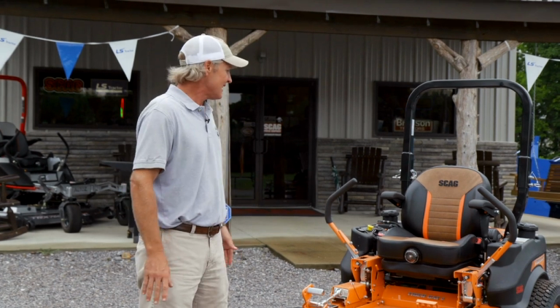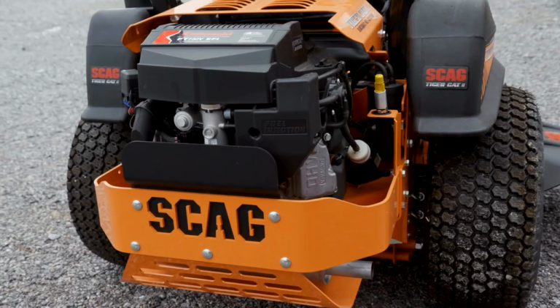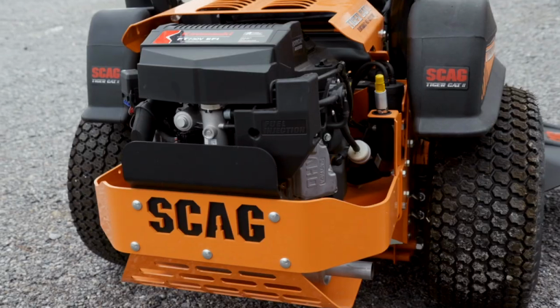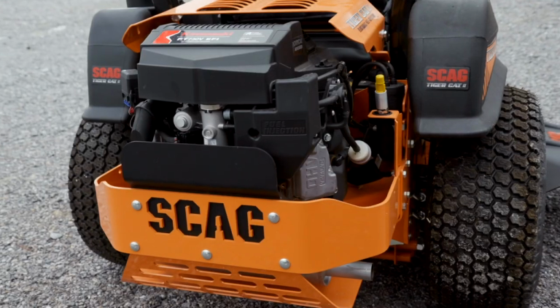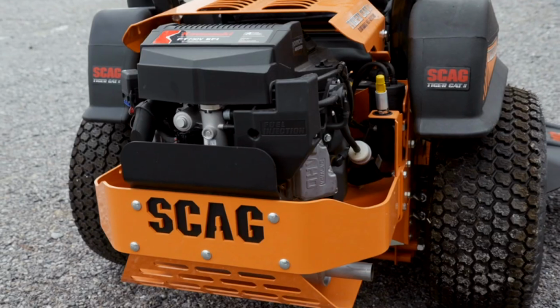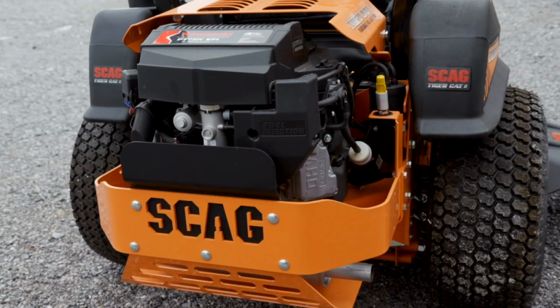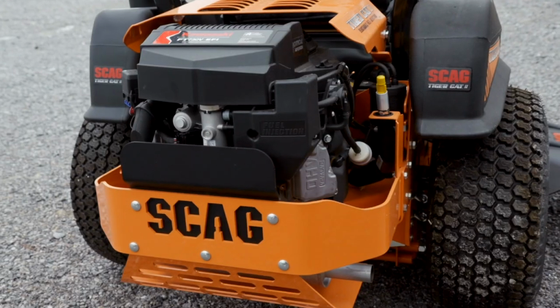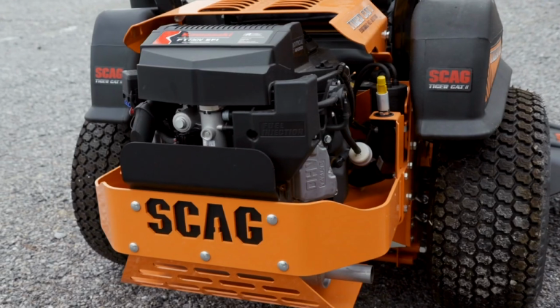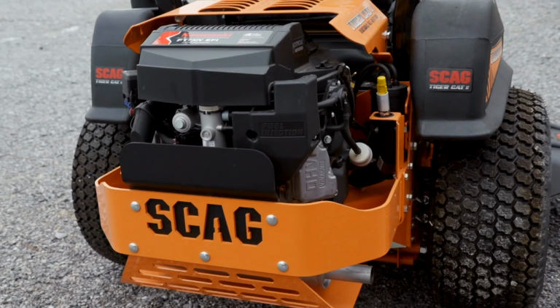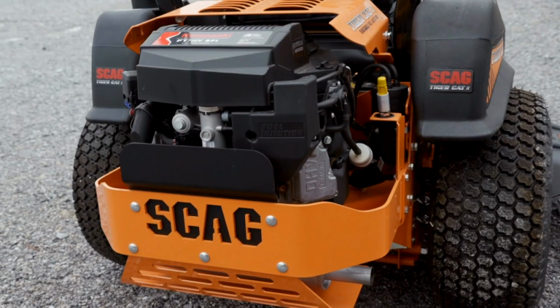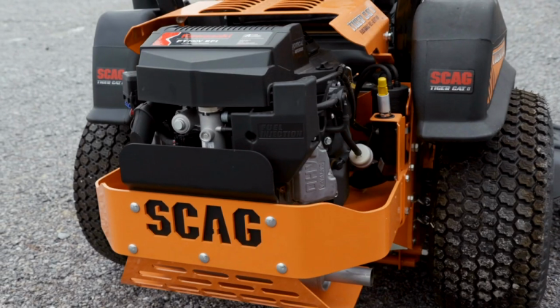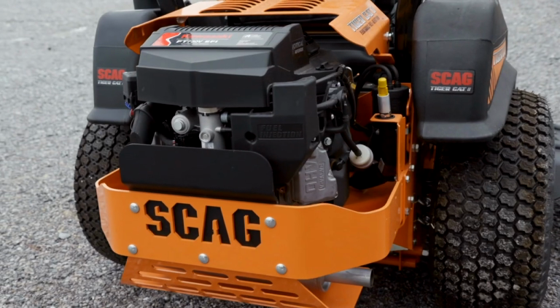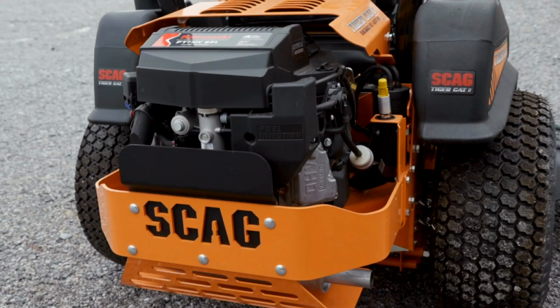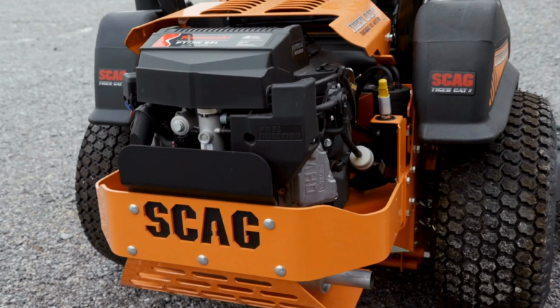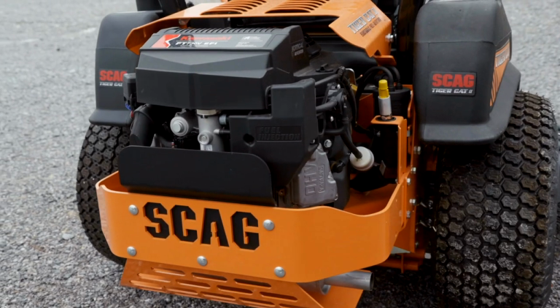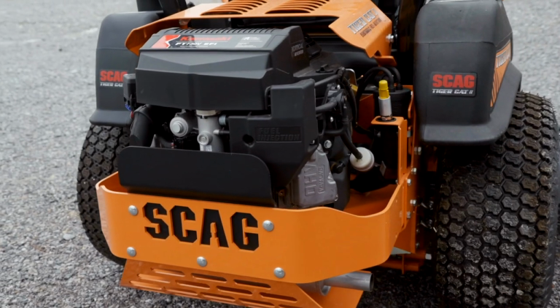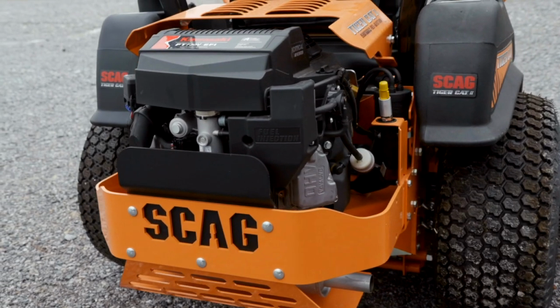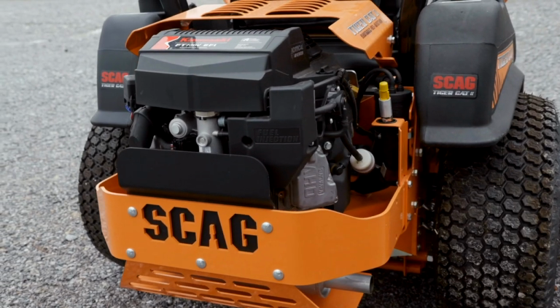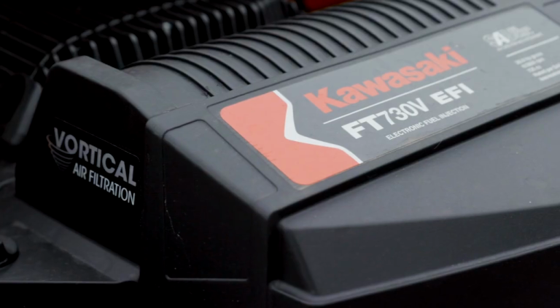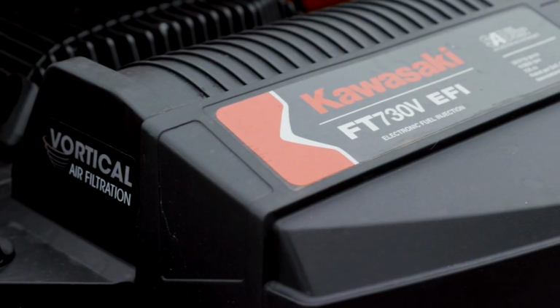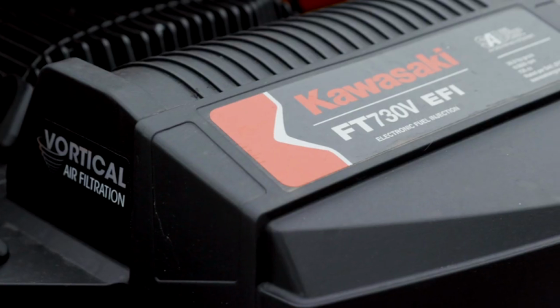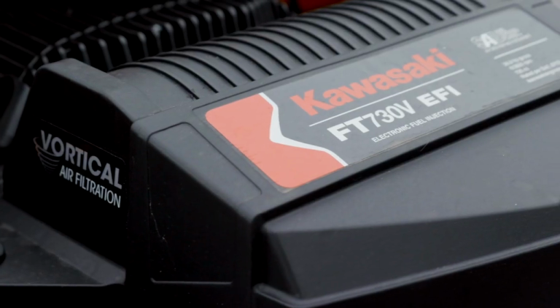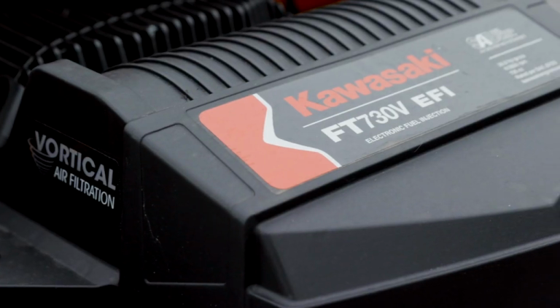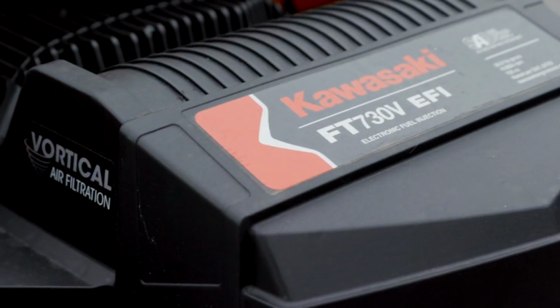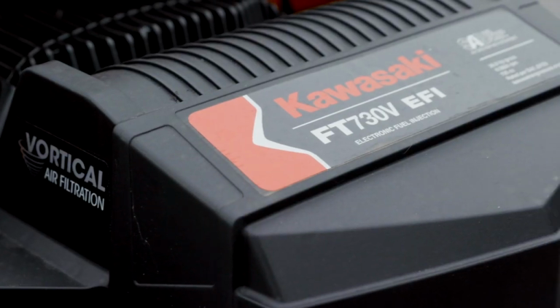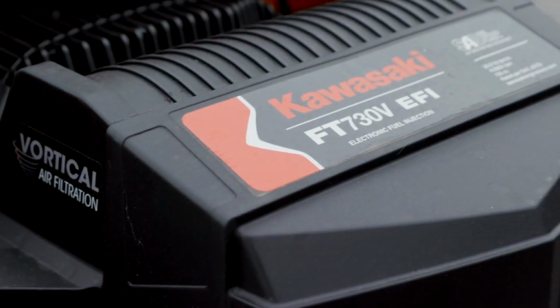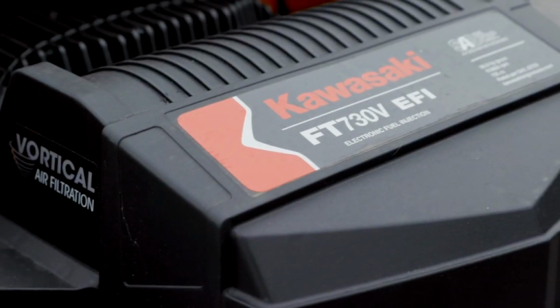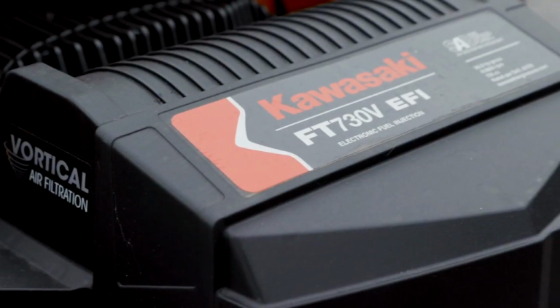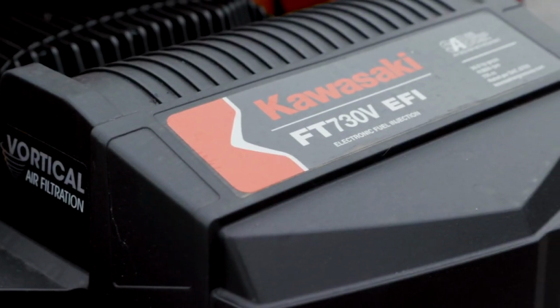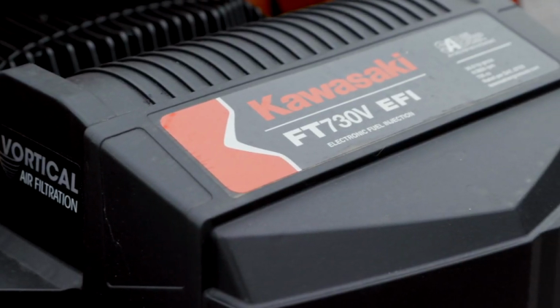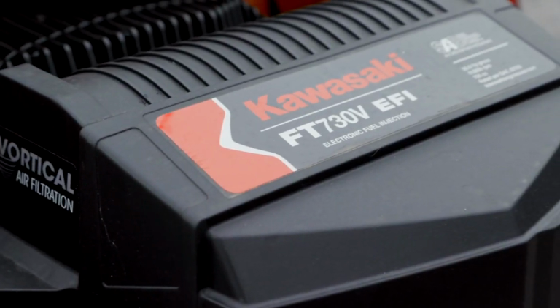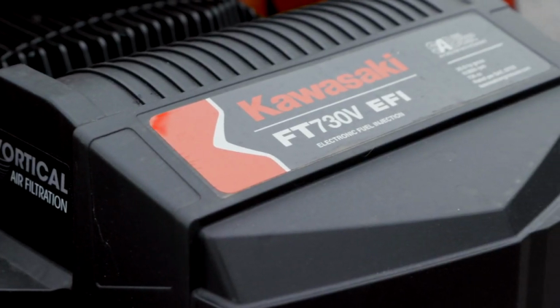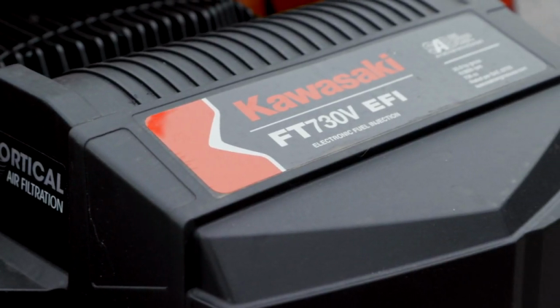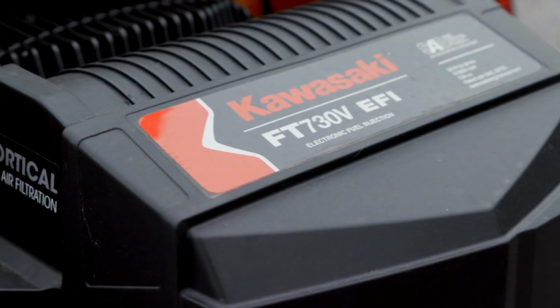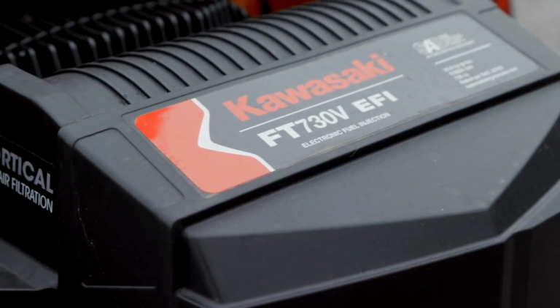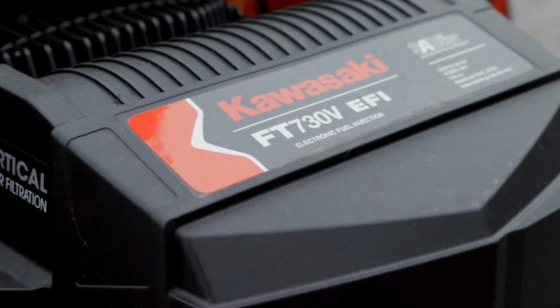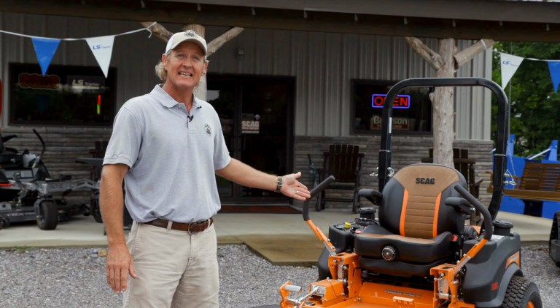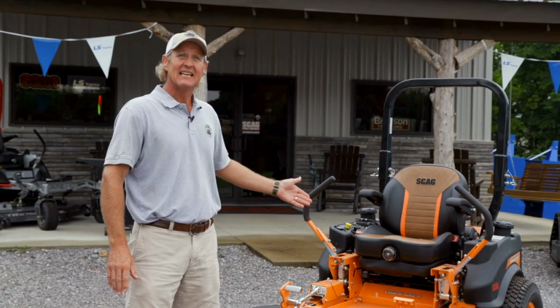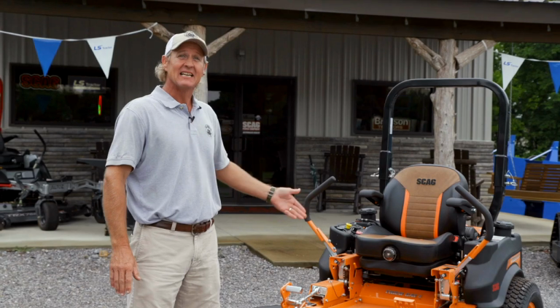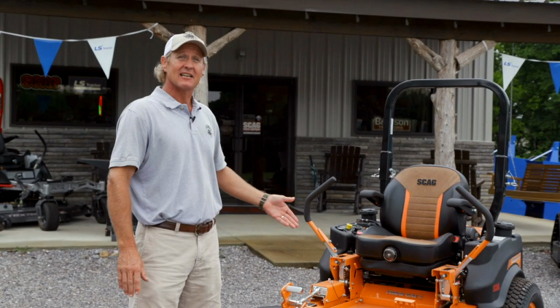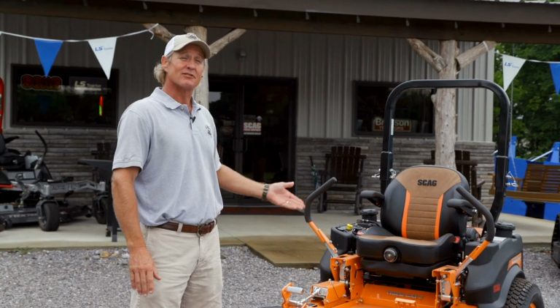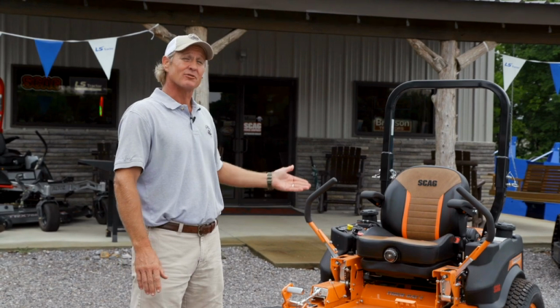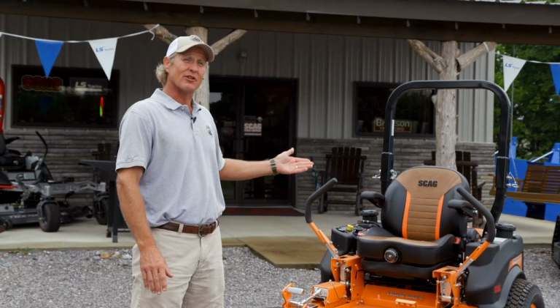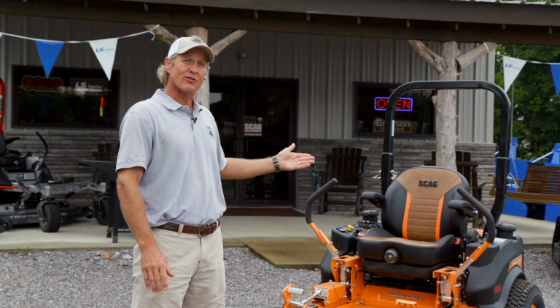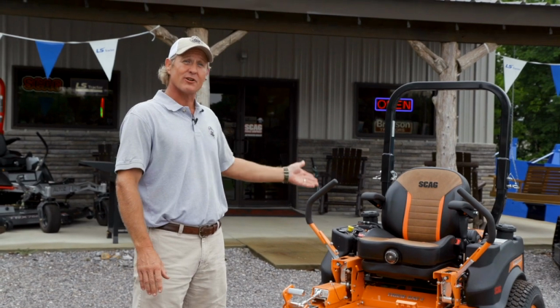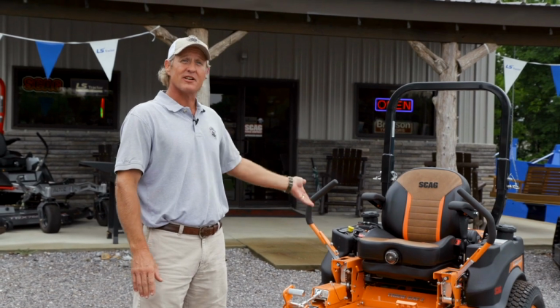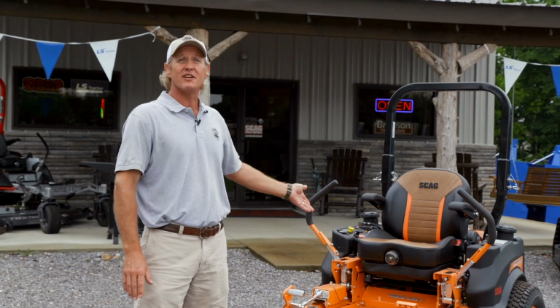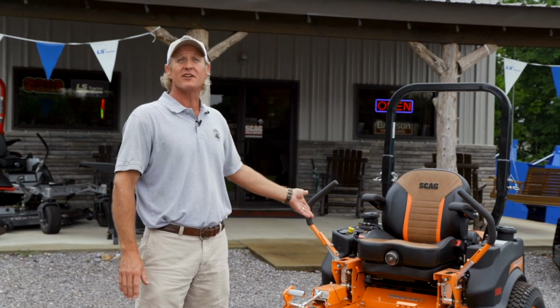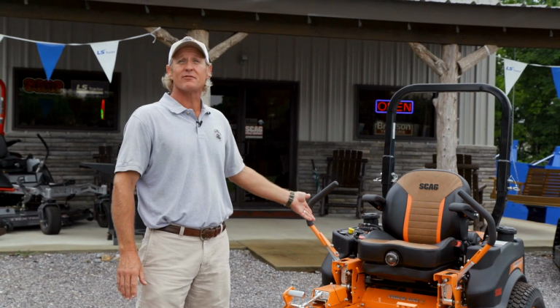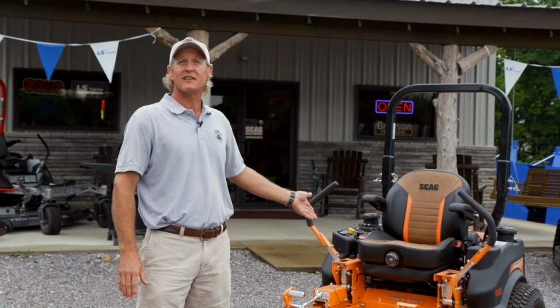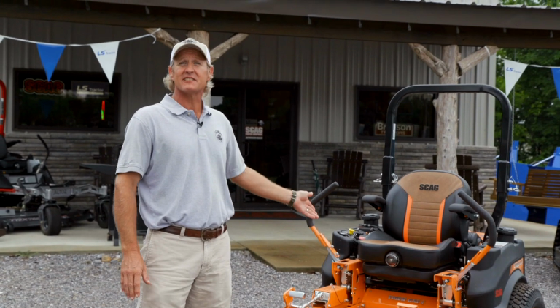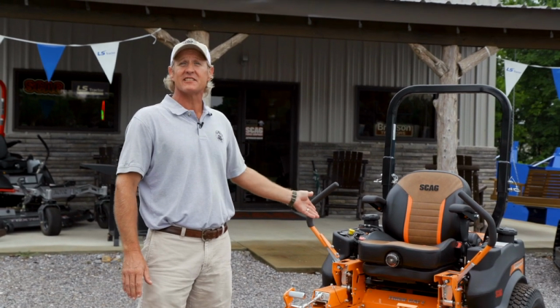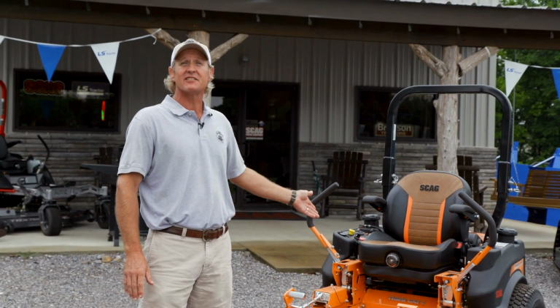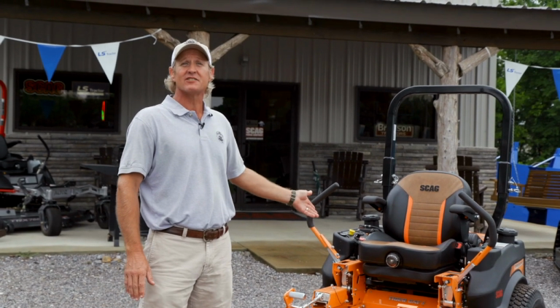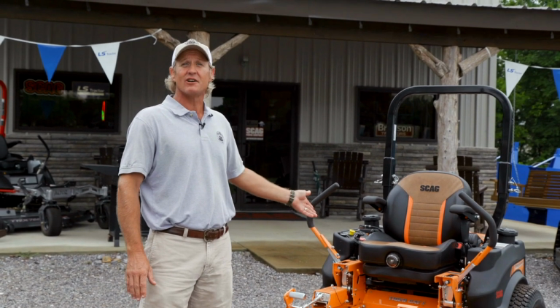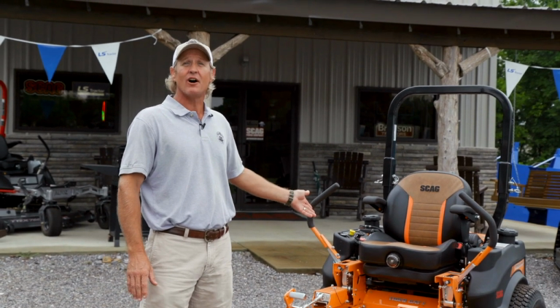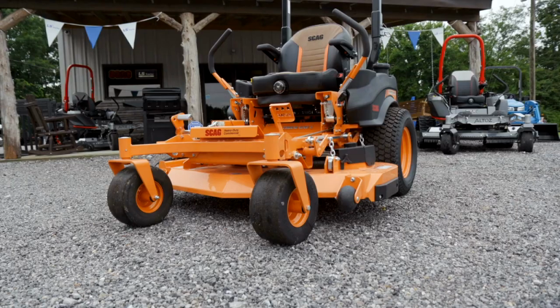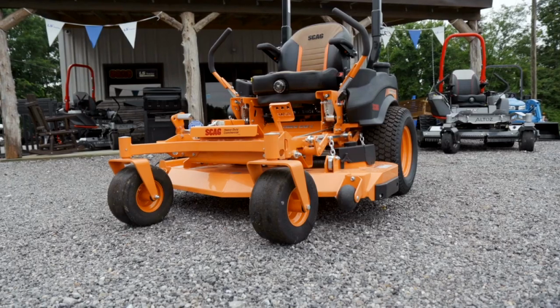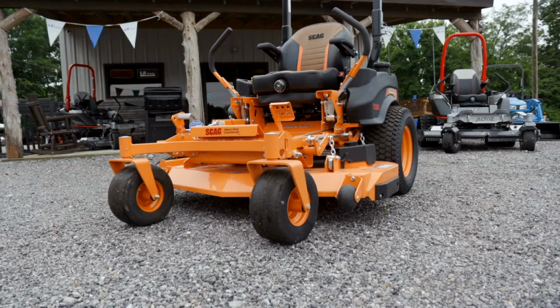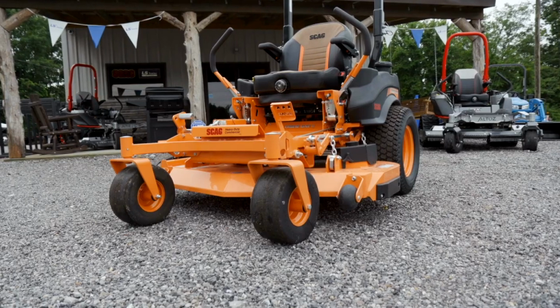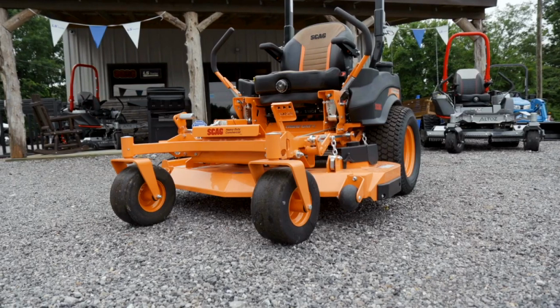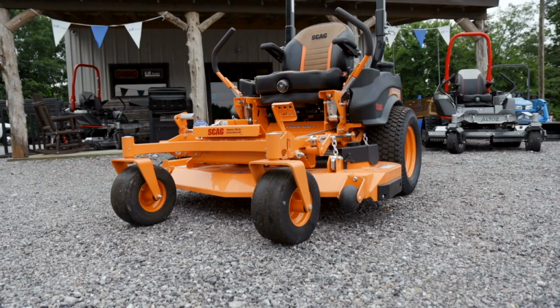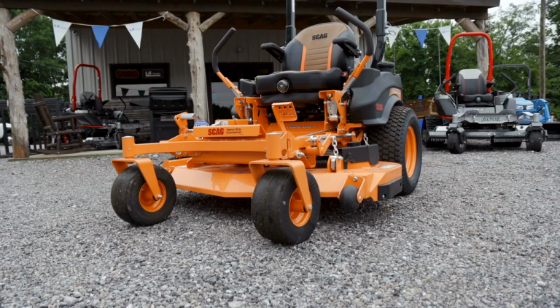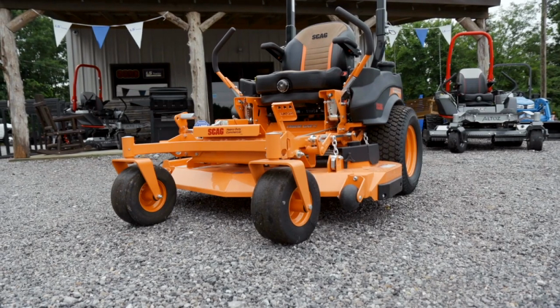This machine also comes with a 26-horsepower fuel-injected Kawasaki. It comes with a three-year residential homeowner warranty.